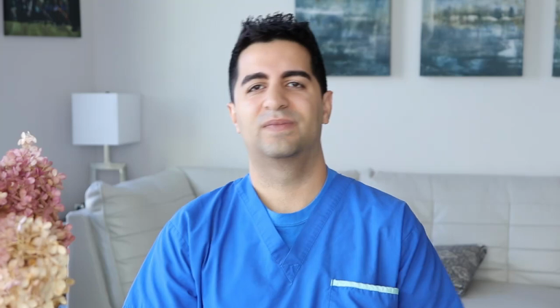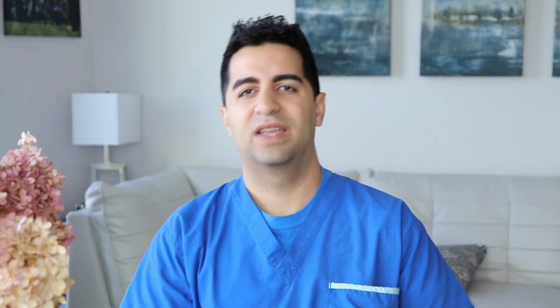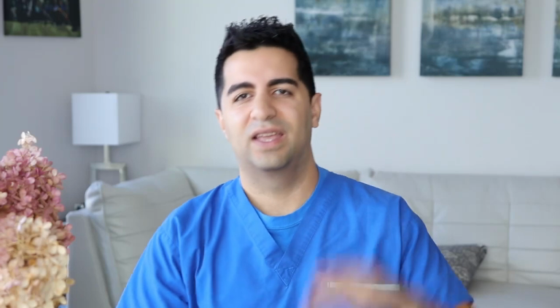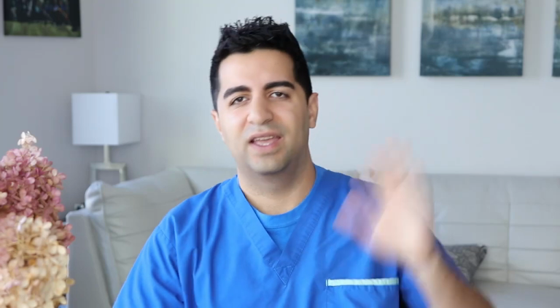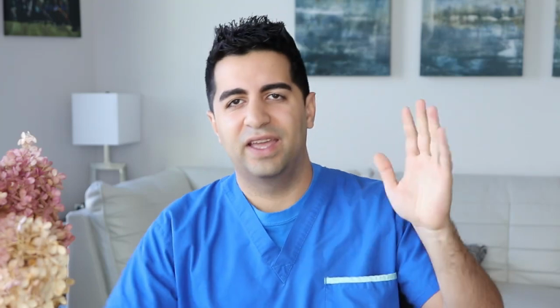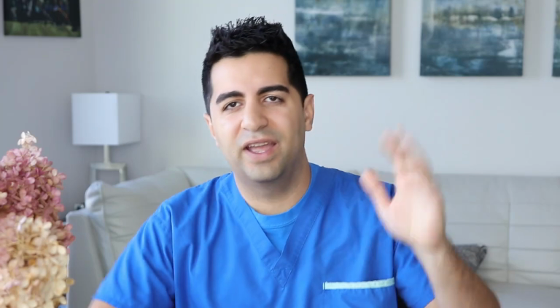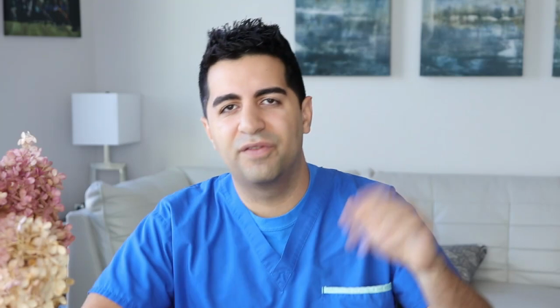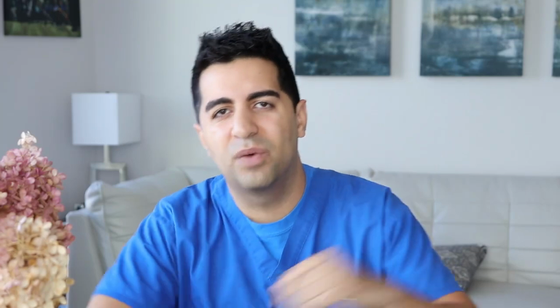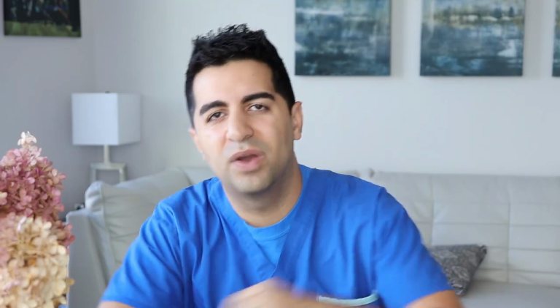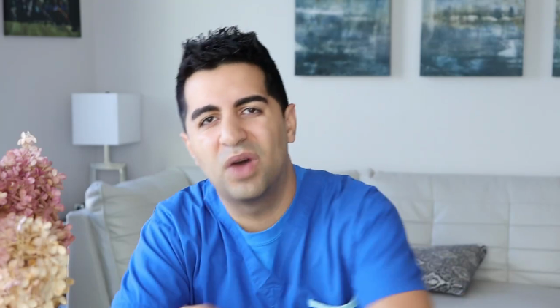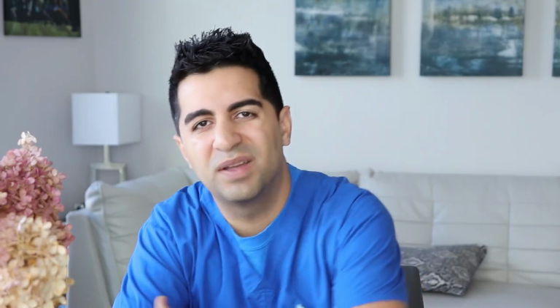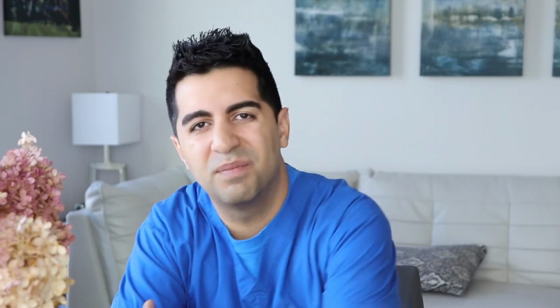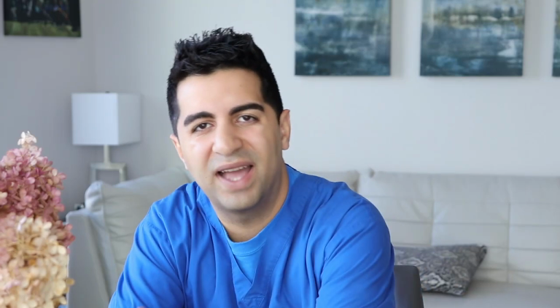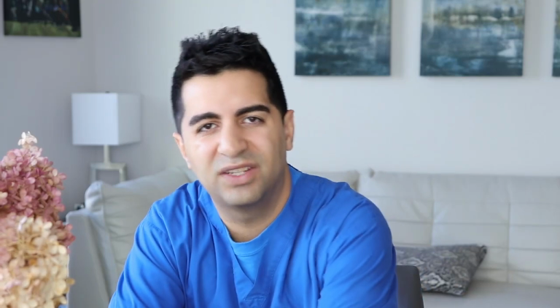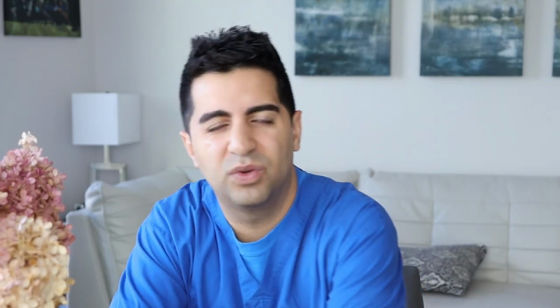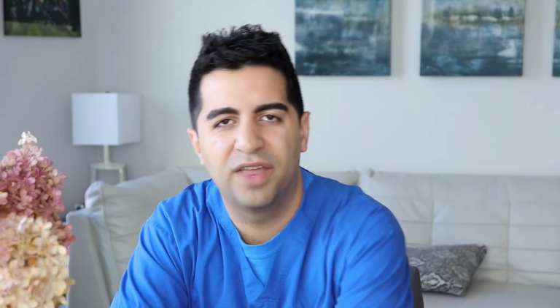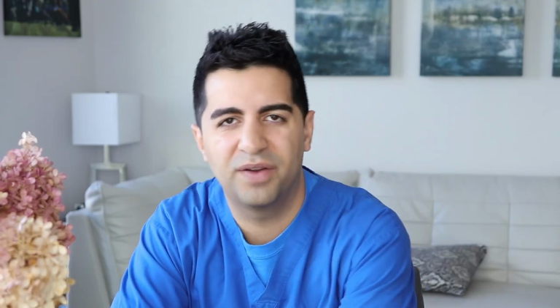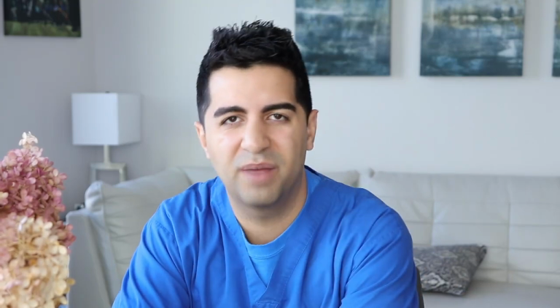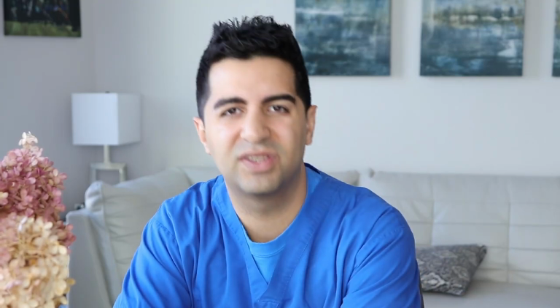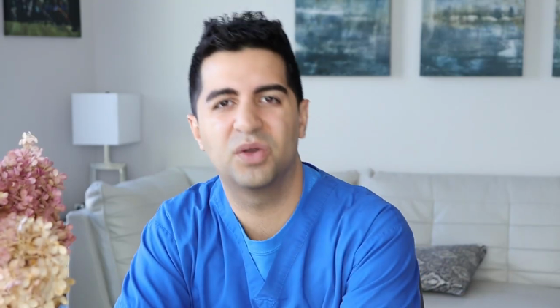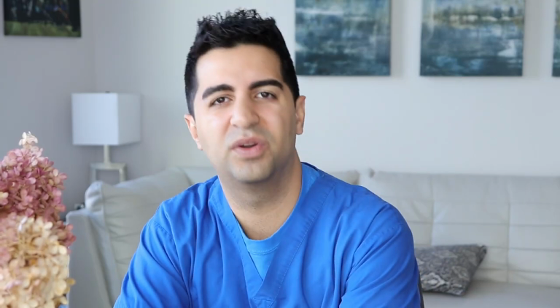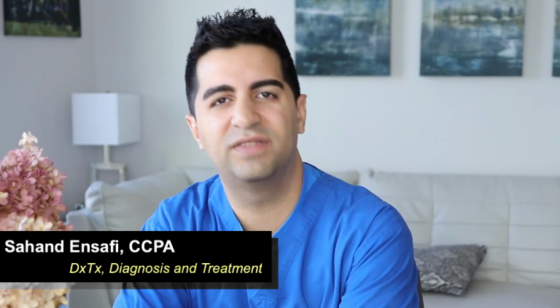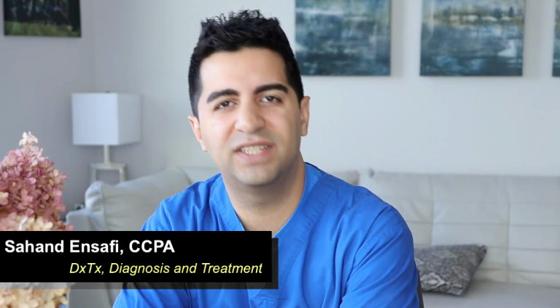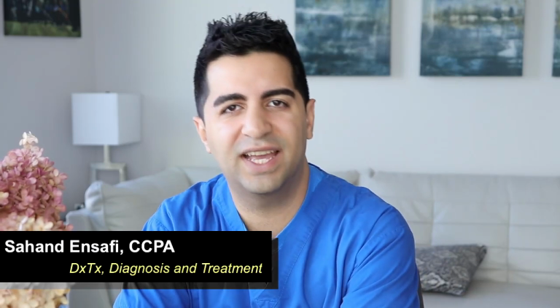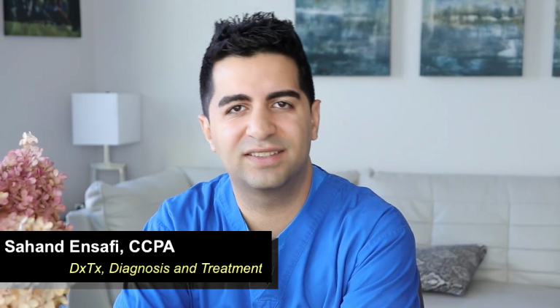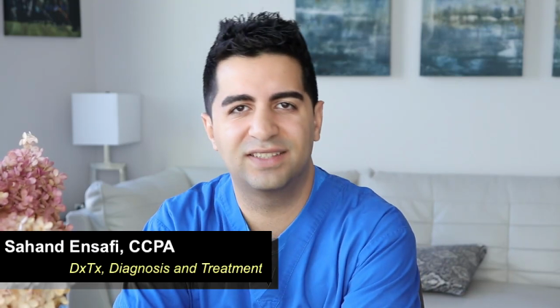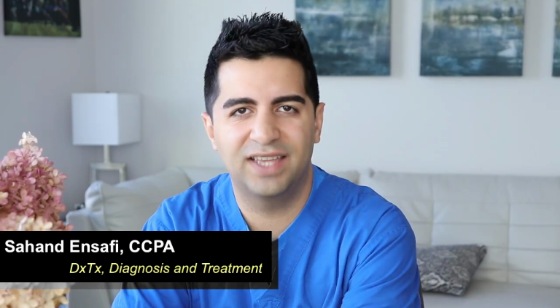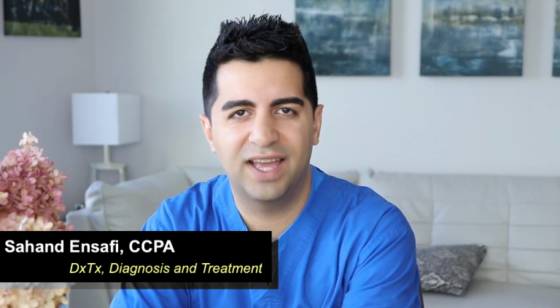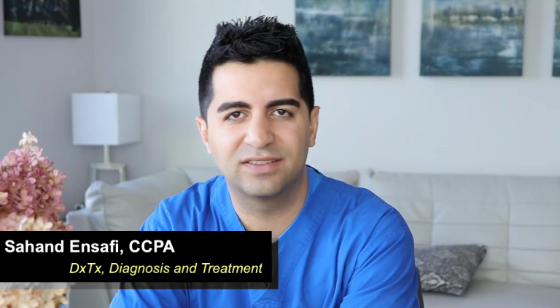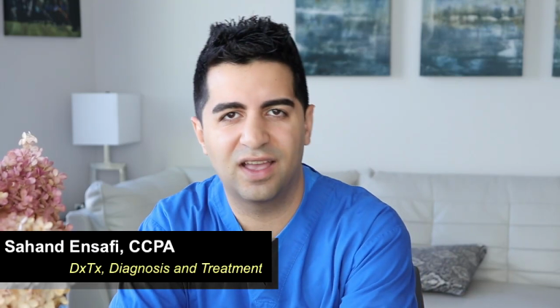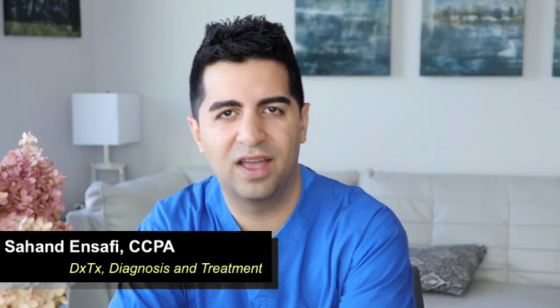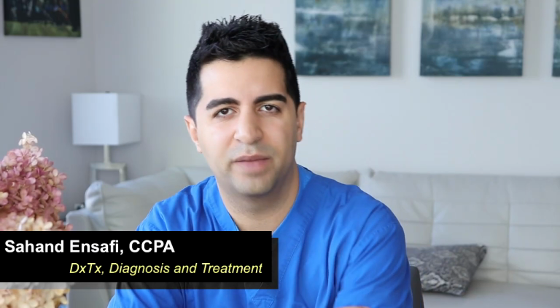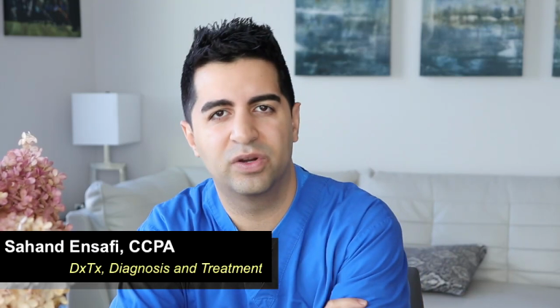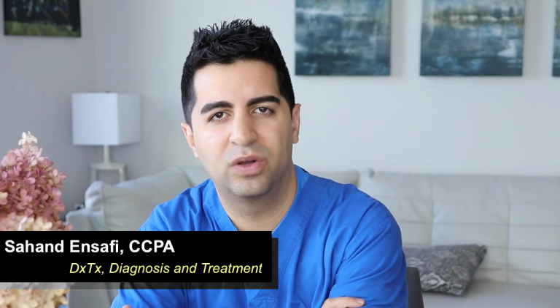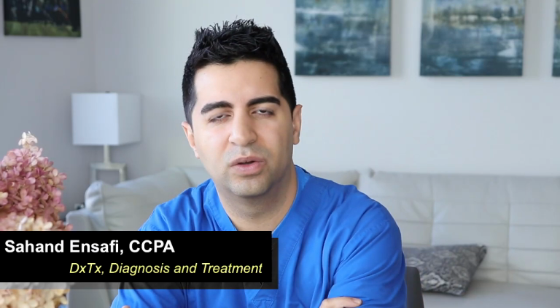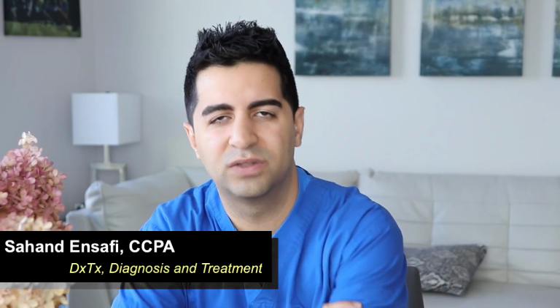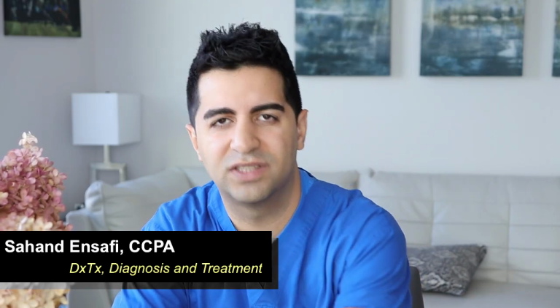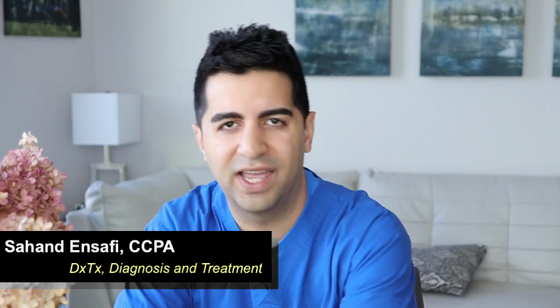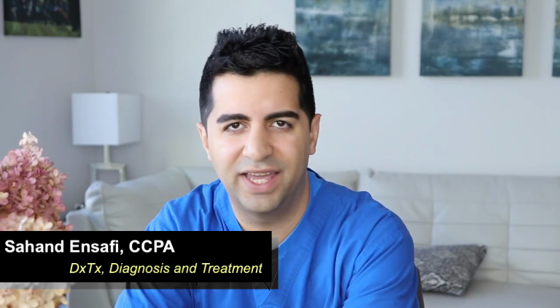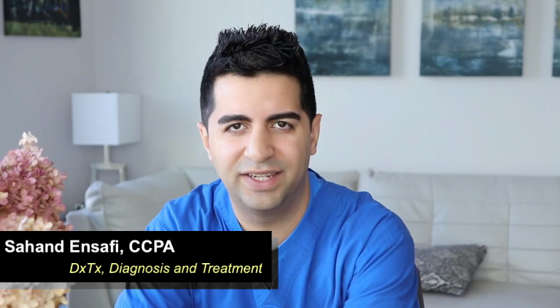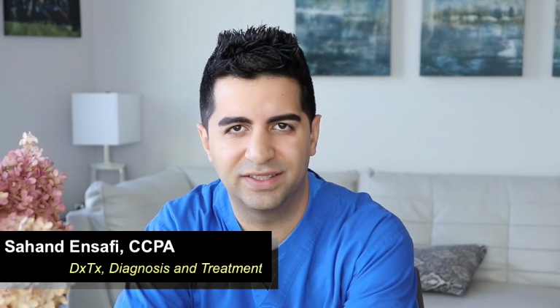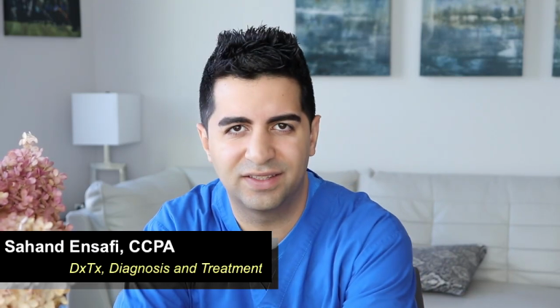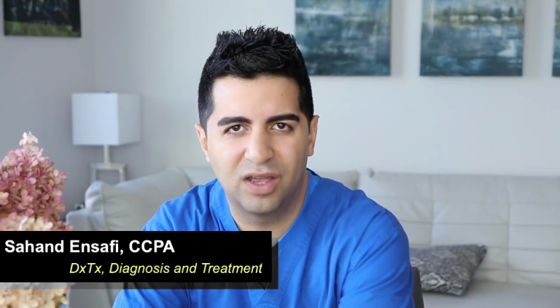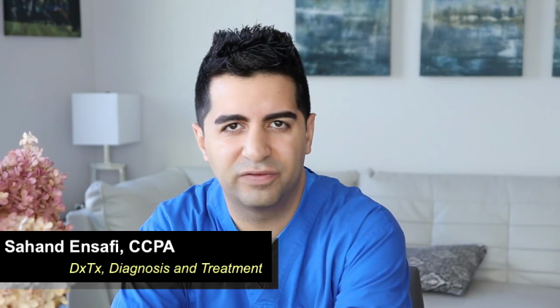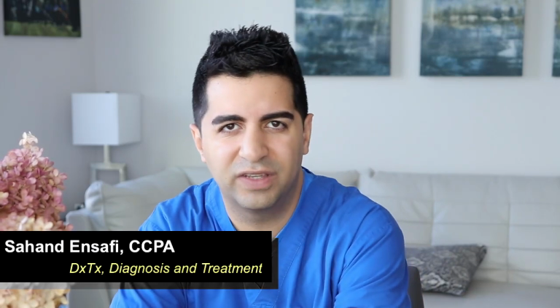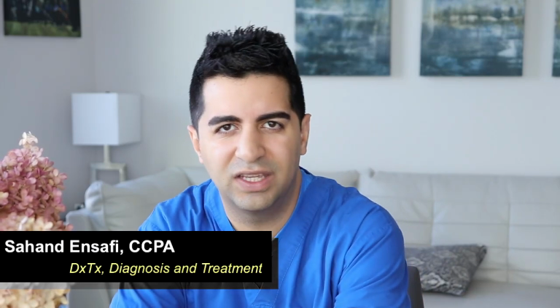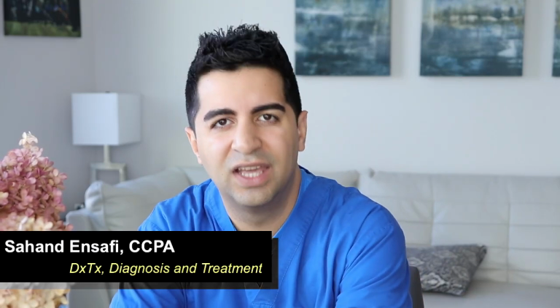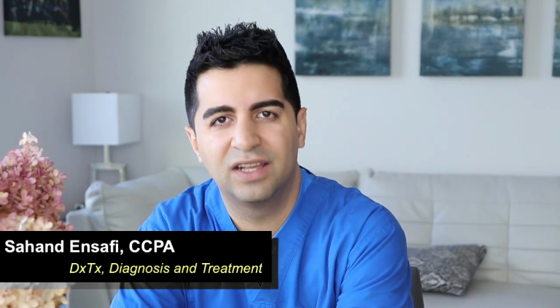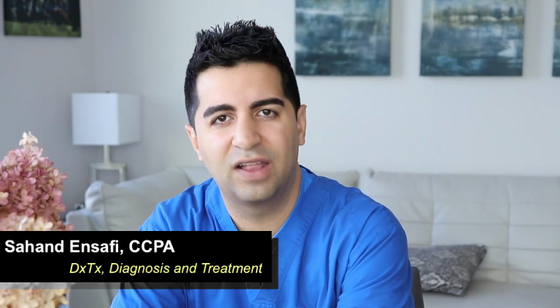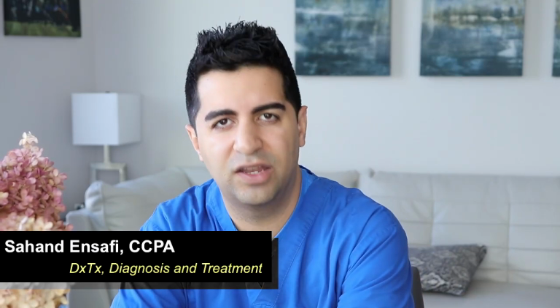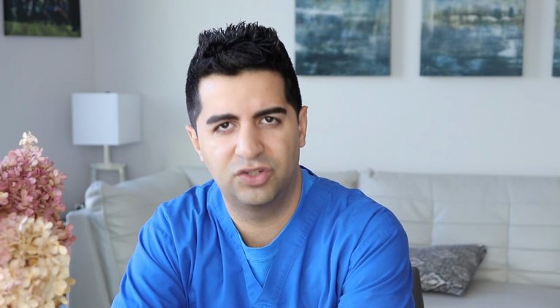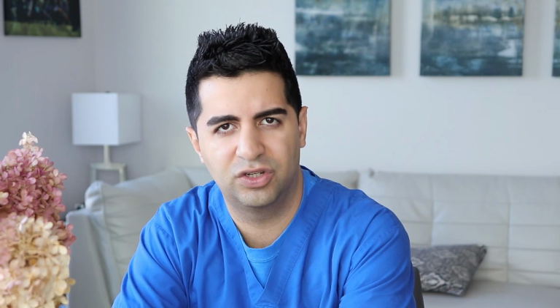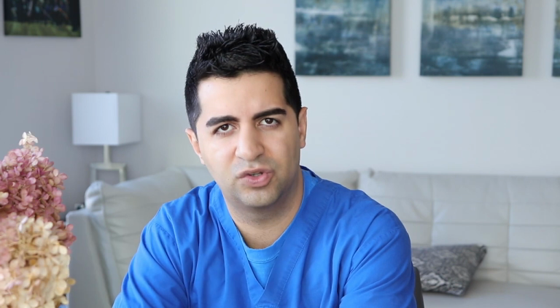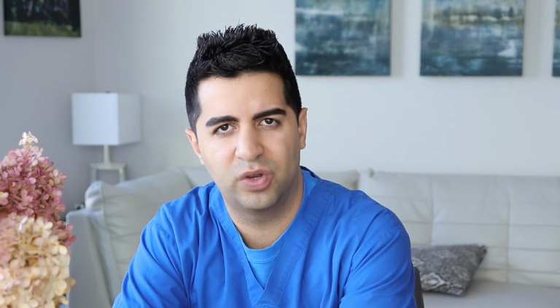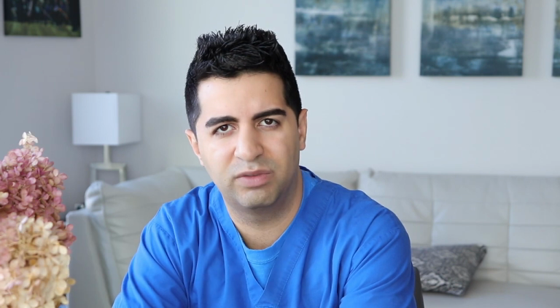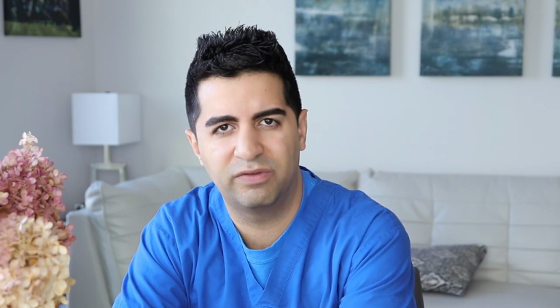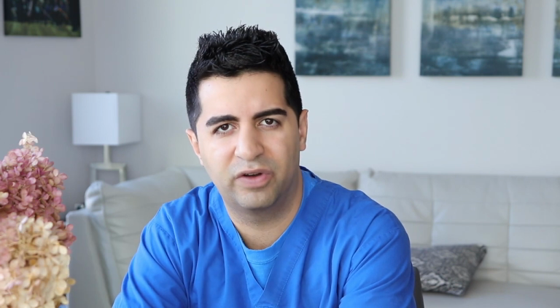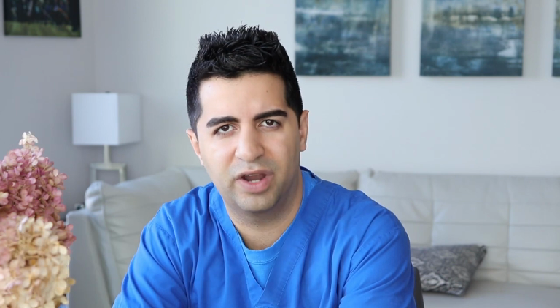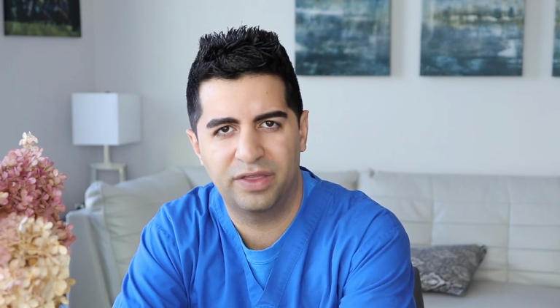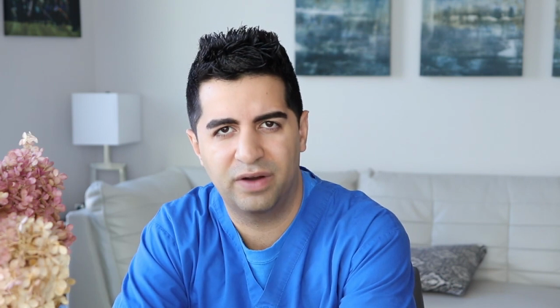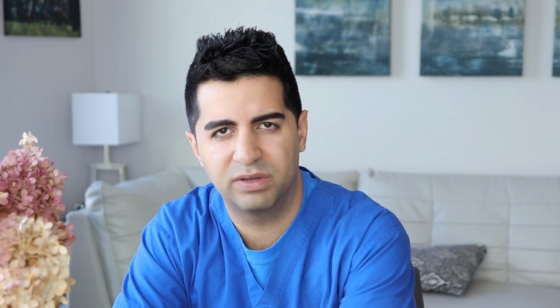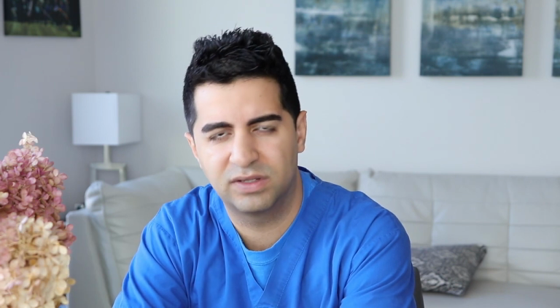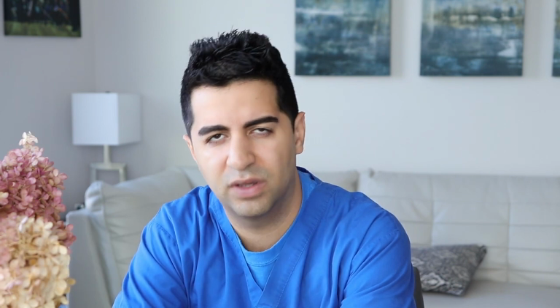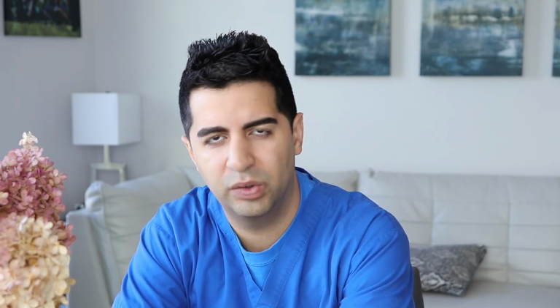Hey everyone, welcome back to another episode of DXTX. I'm your host Sahan Ansafi. Glad you could join me for another episode.